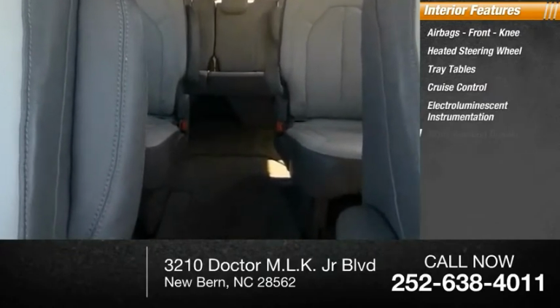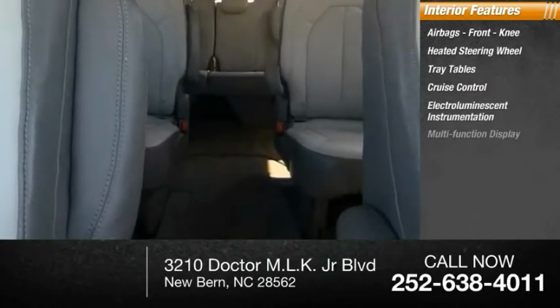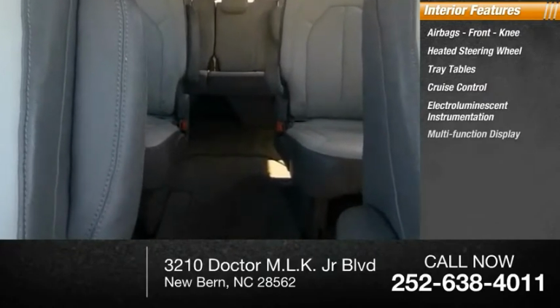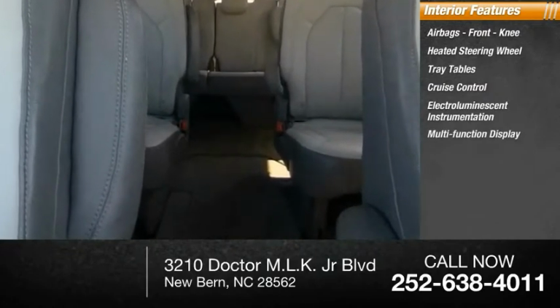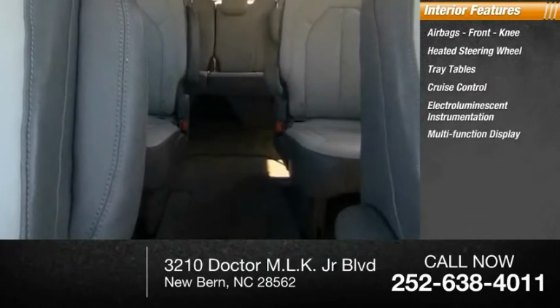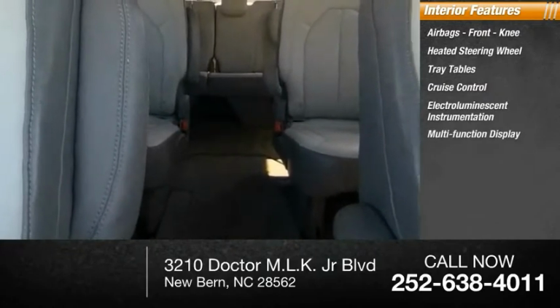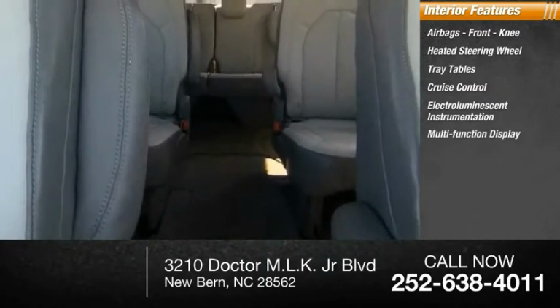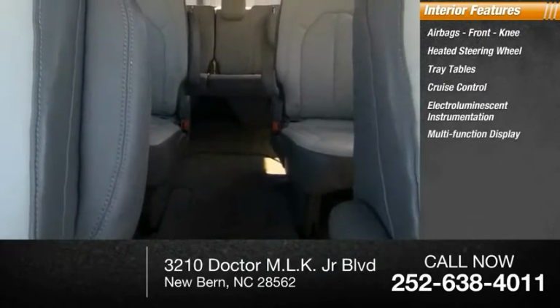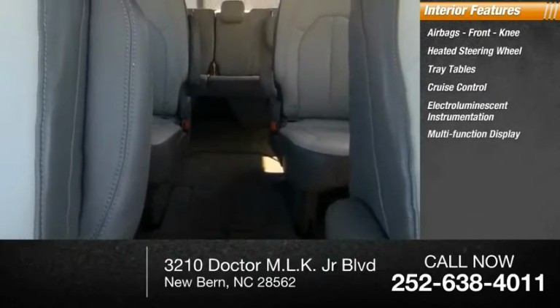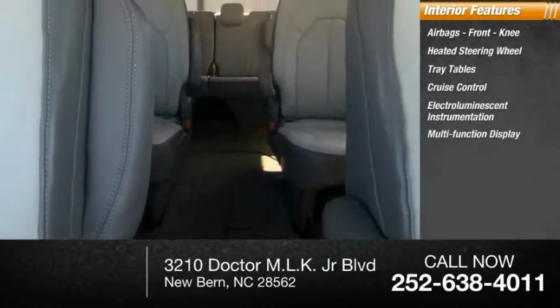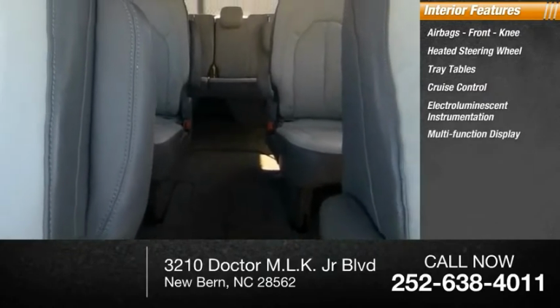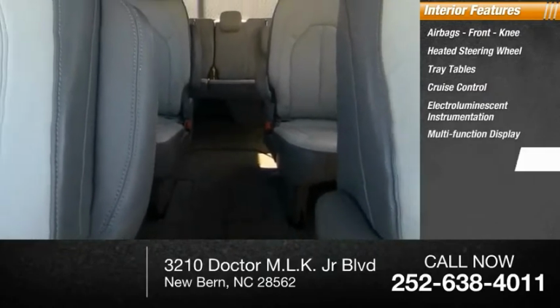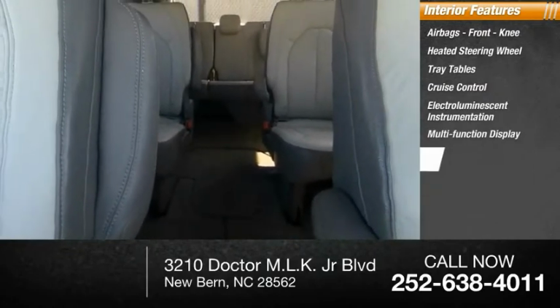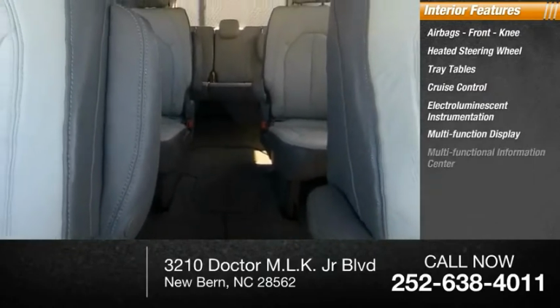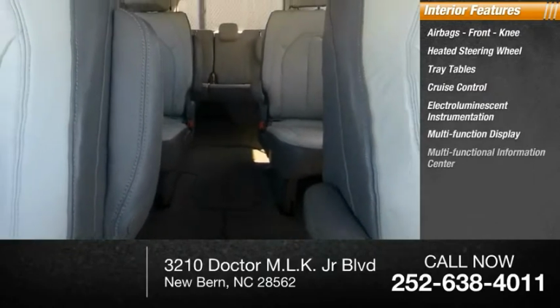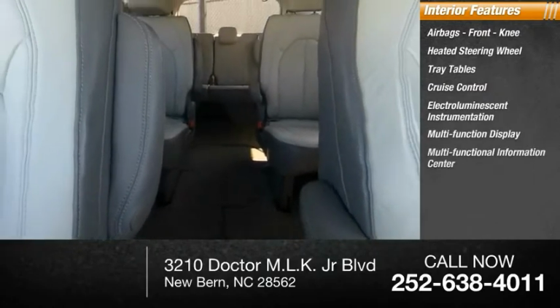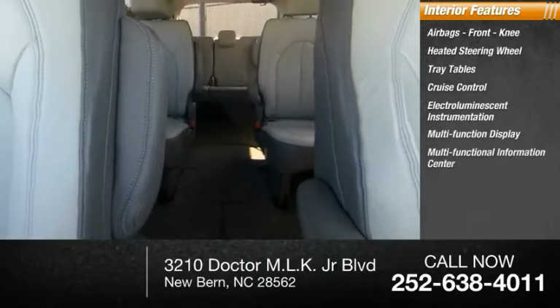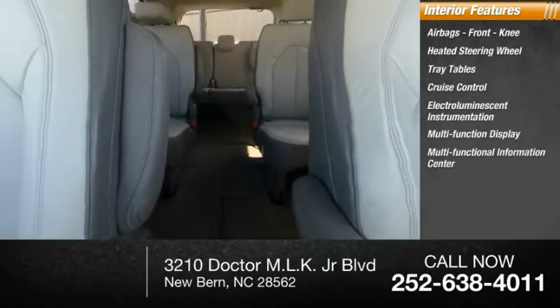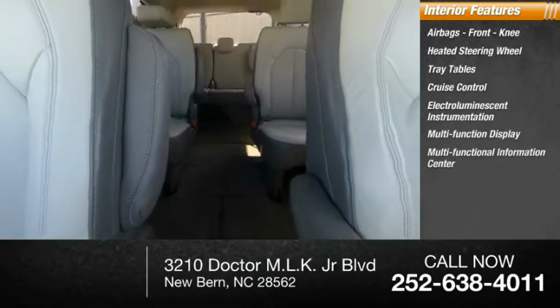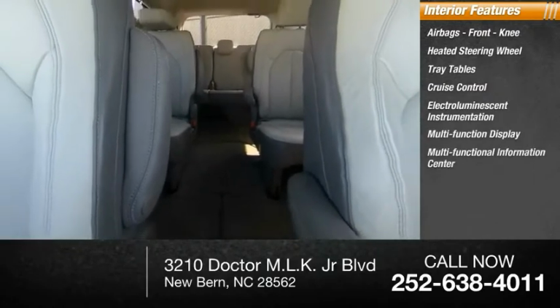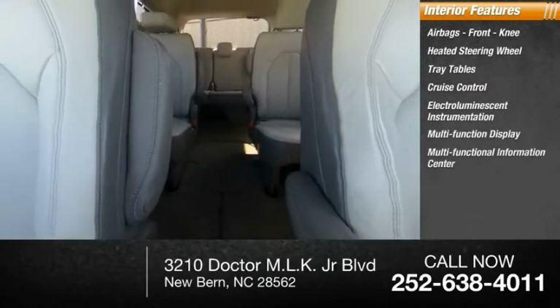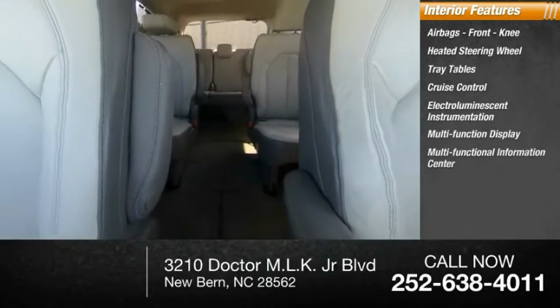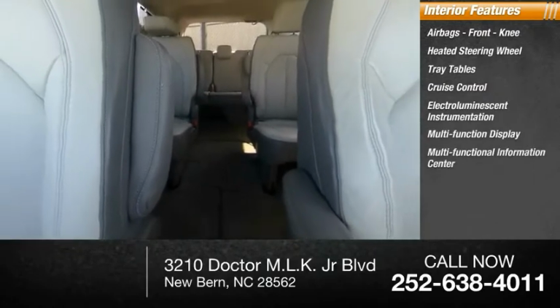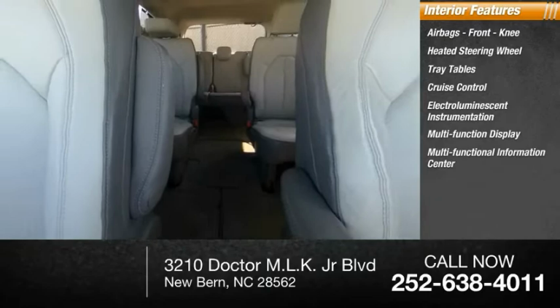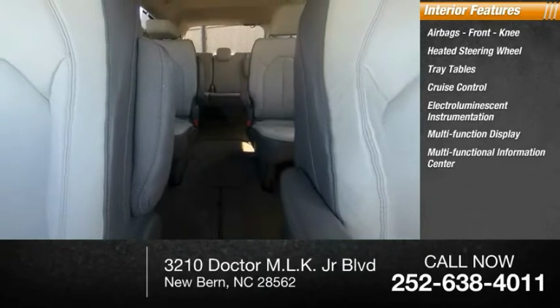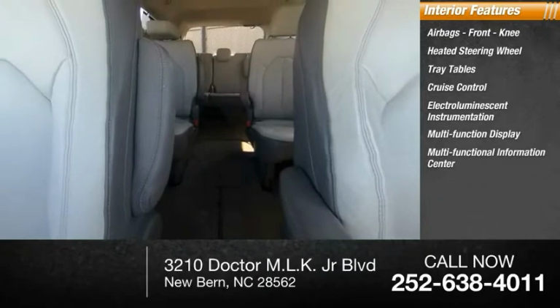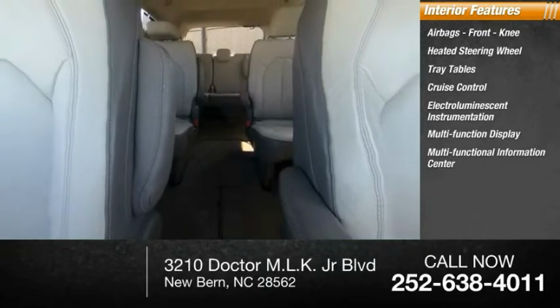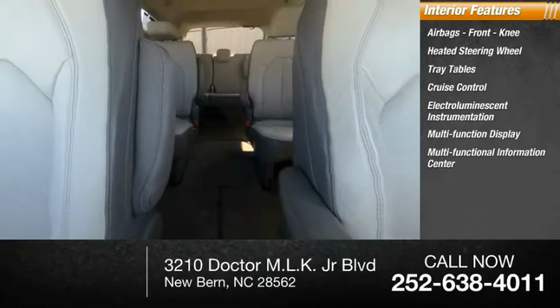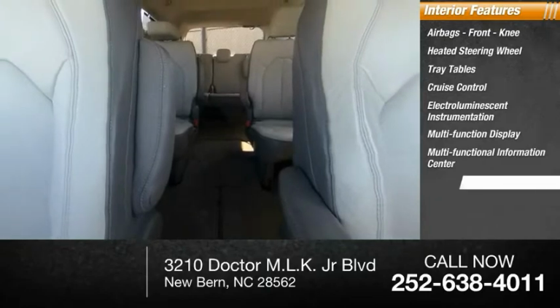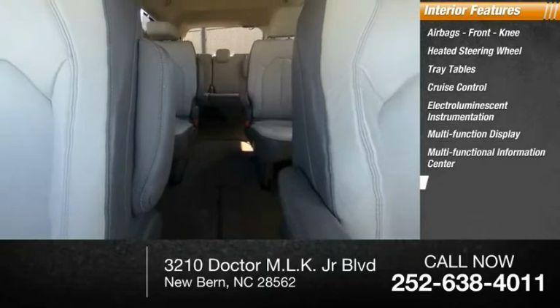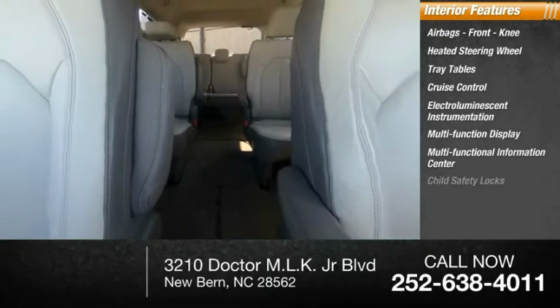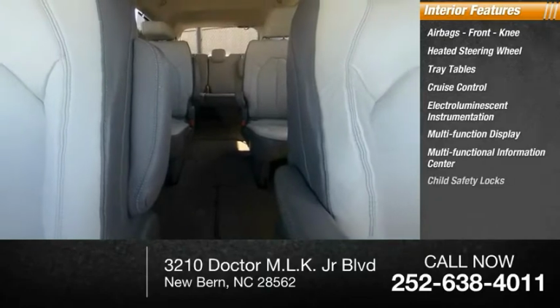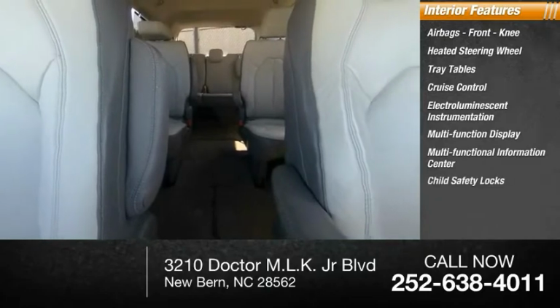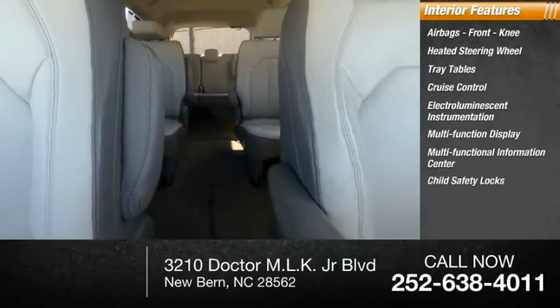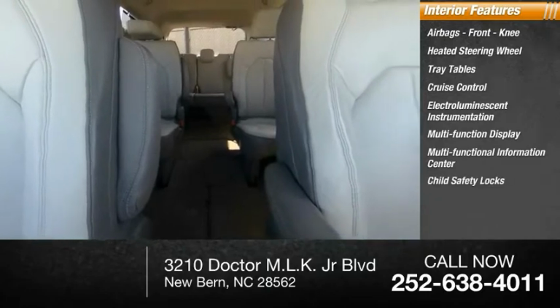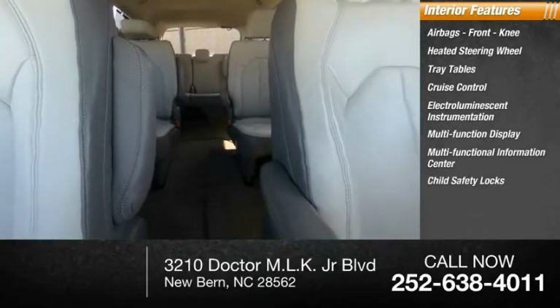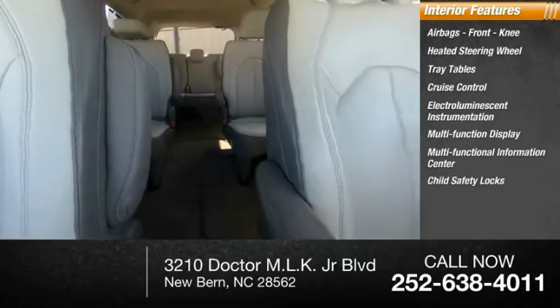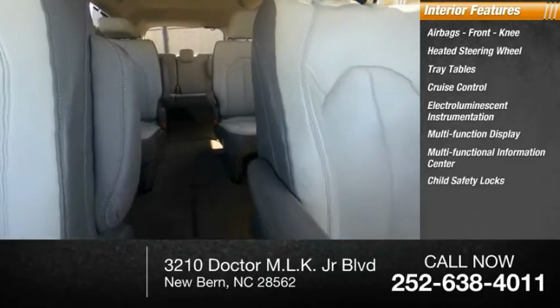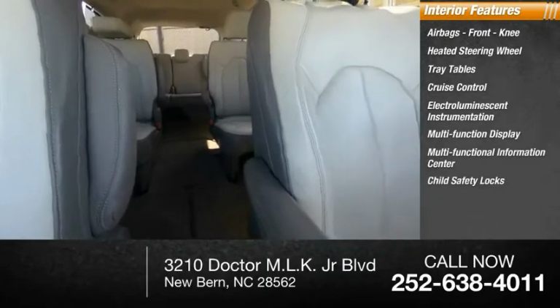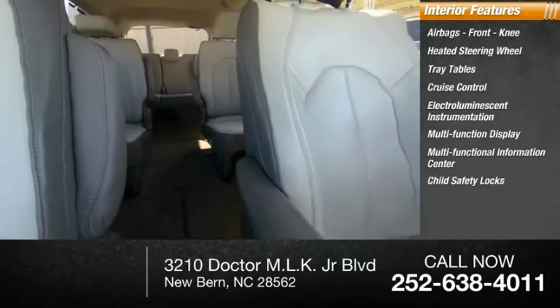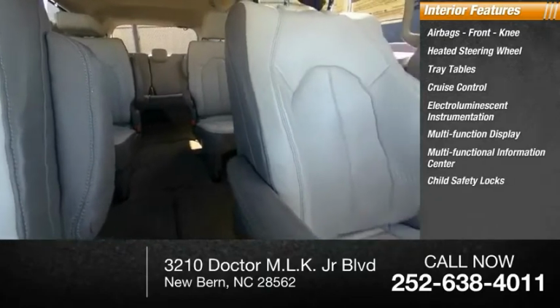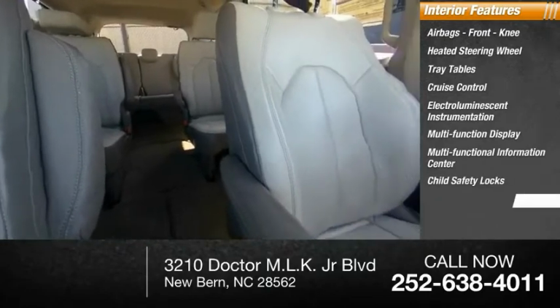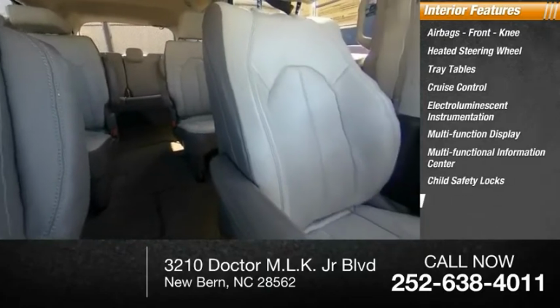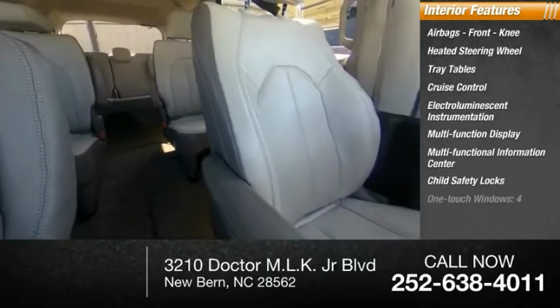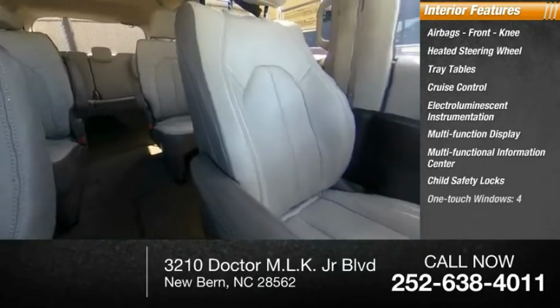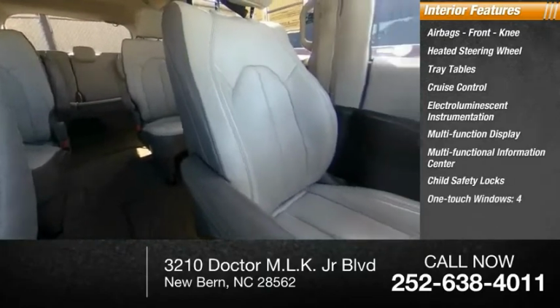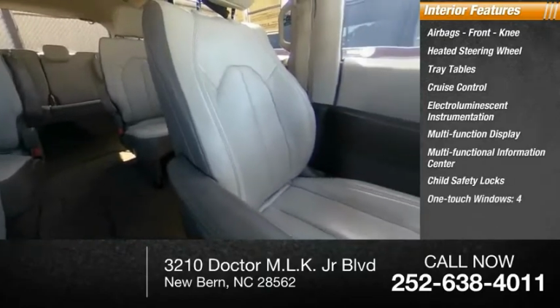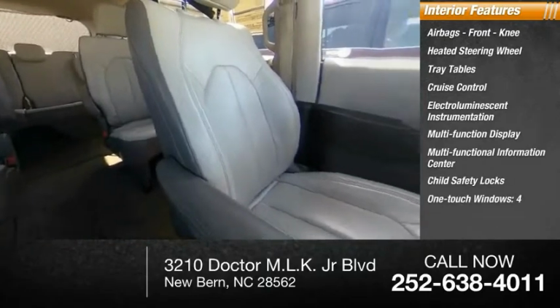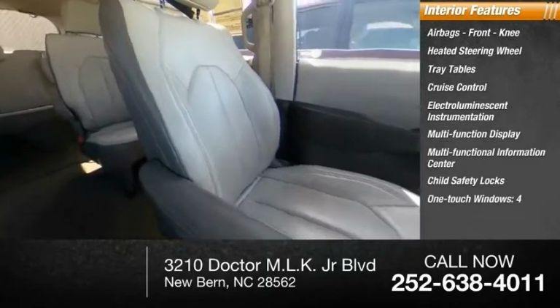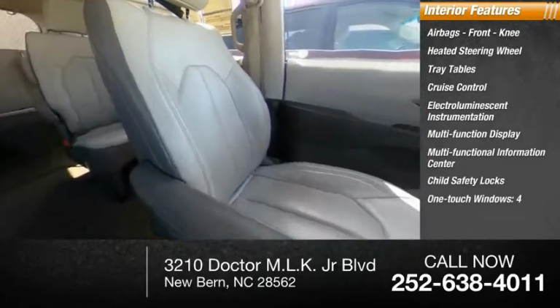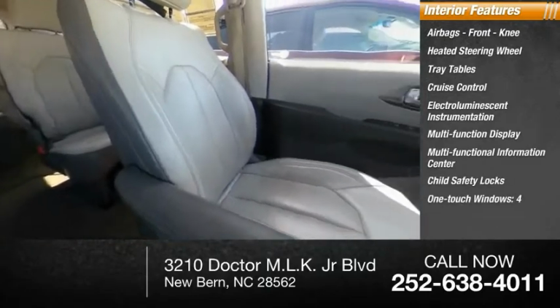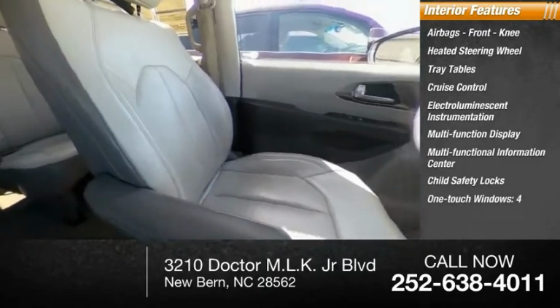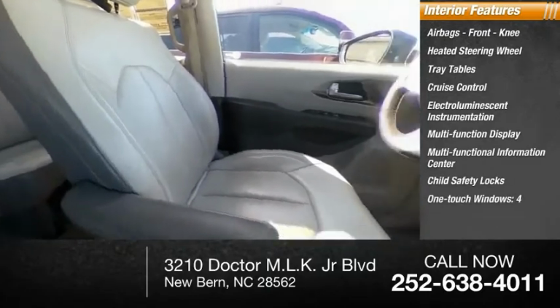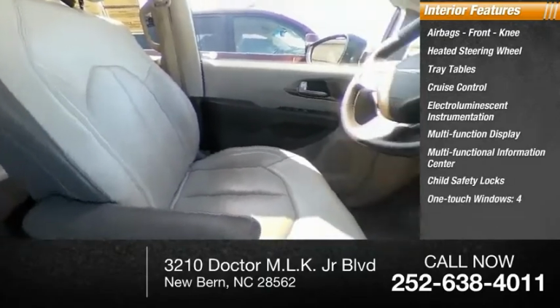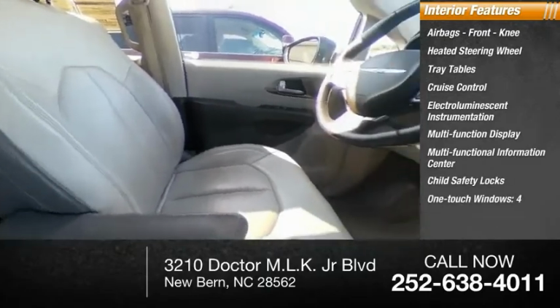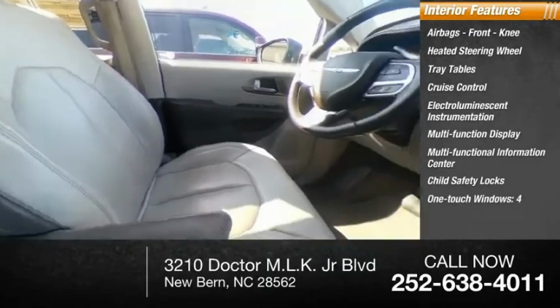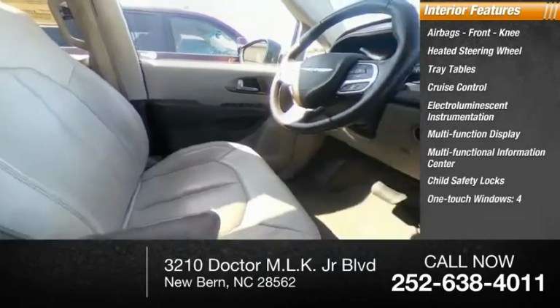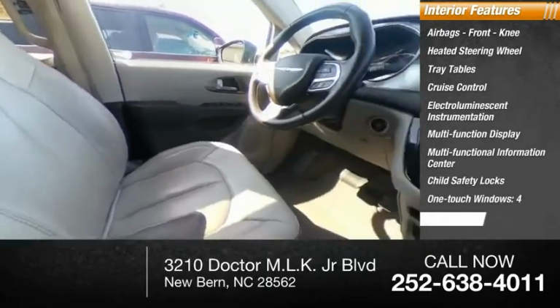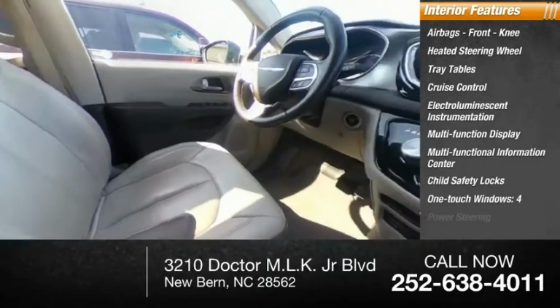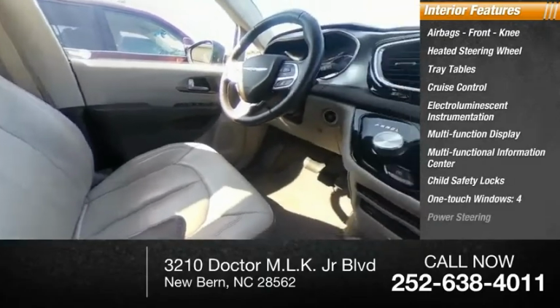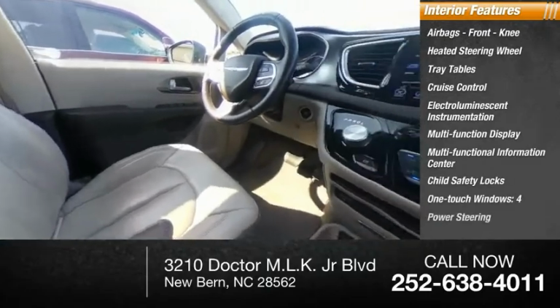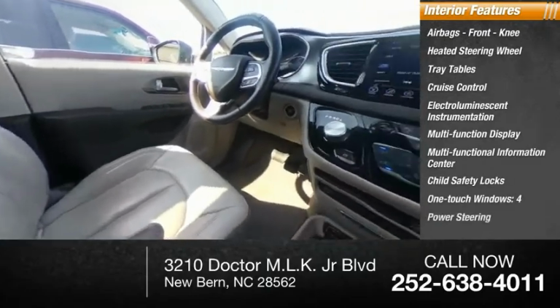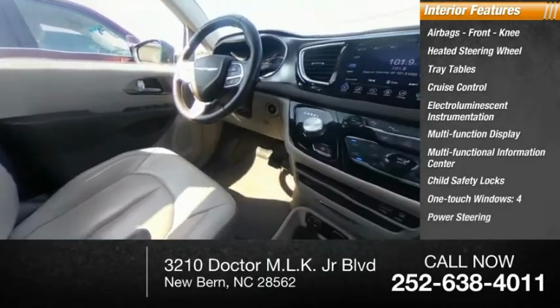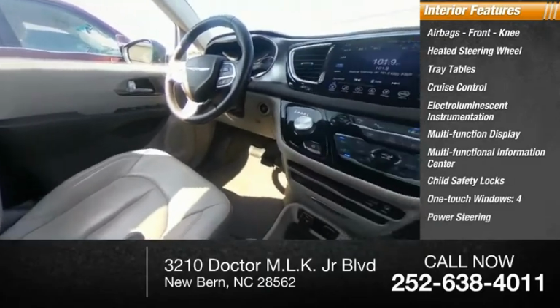Multifunction display, multifunctional information center, child safety locks, one-touch windows, and four-power steering.